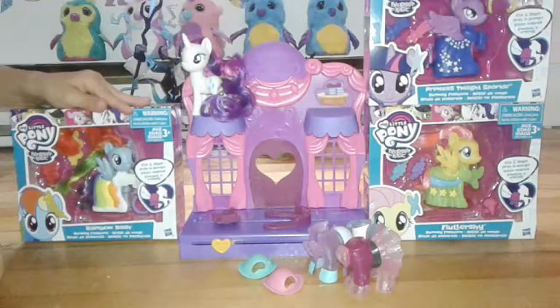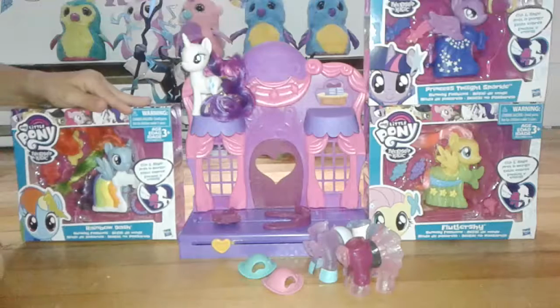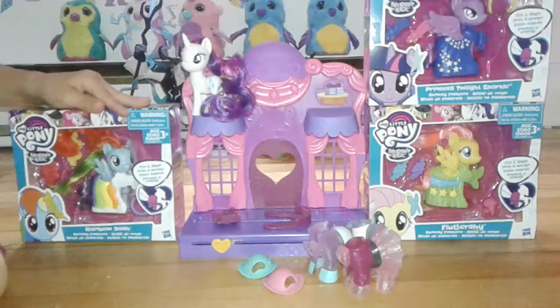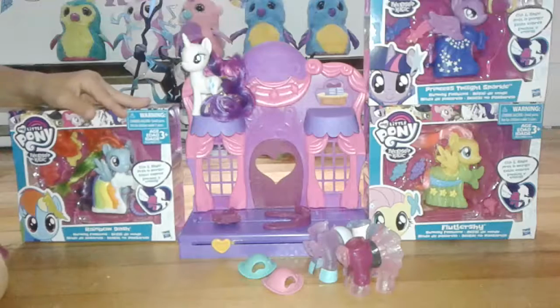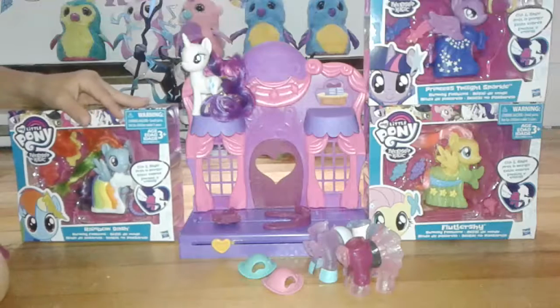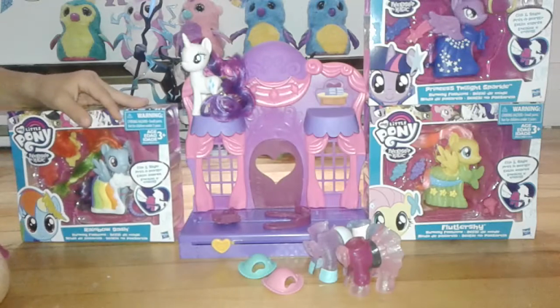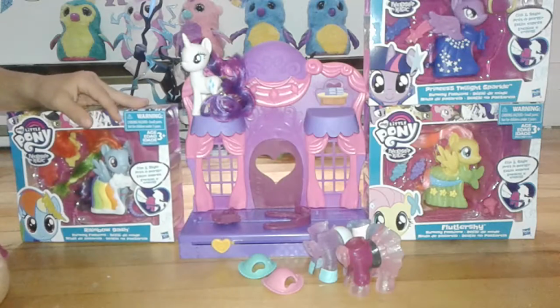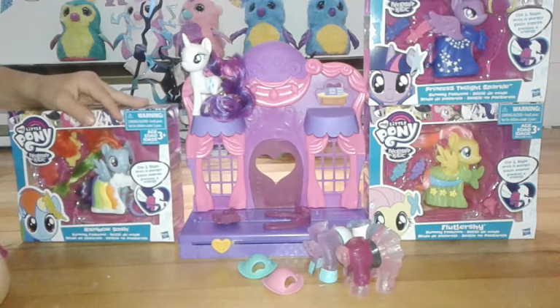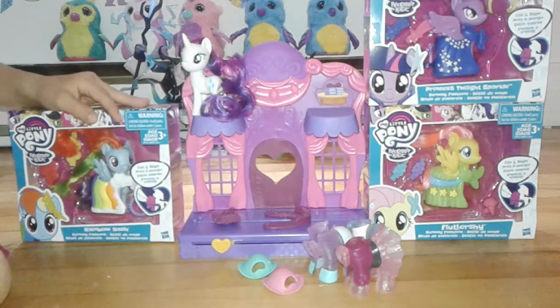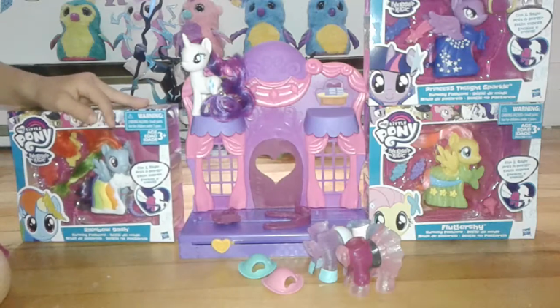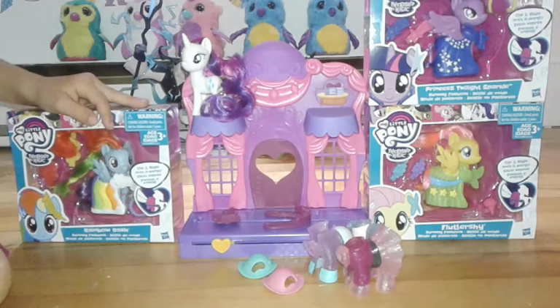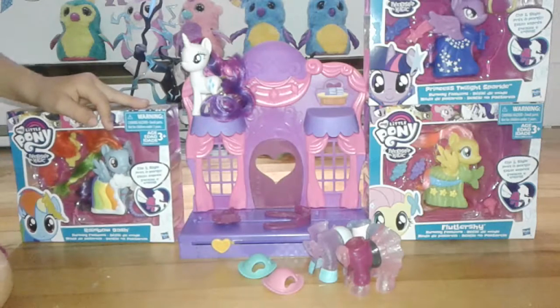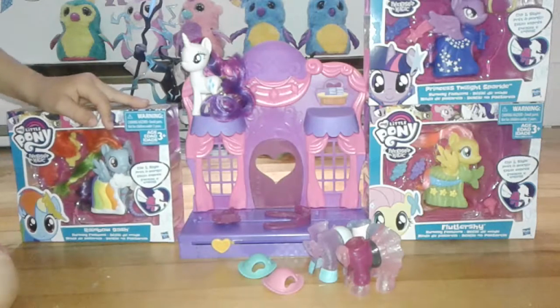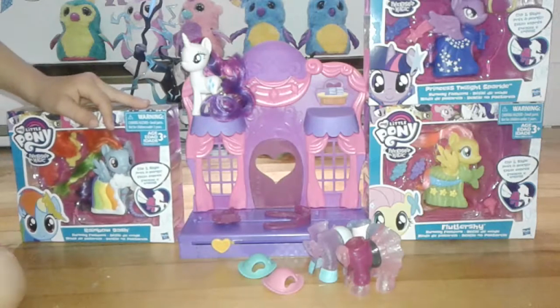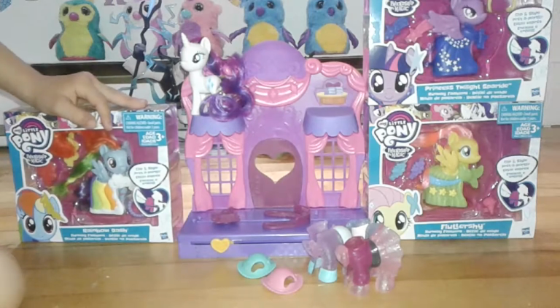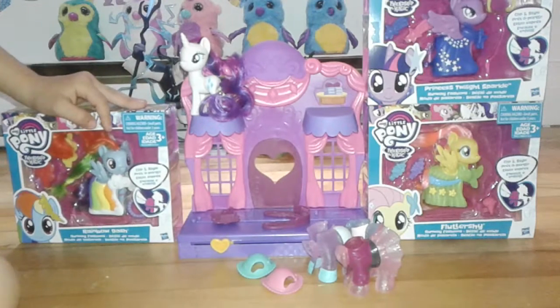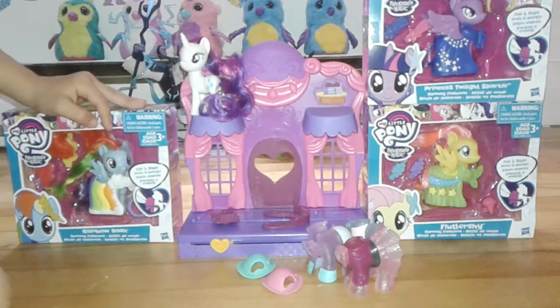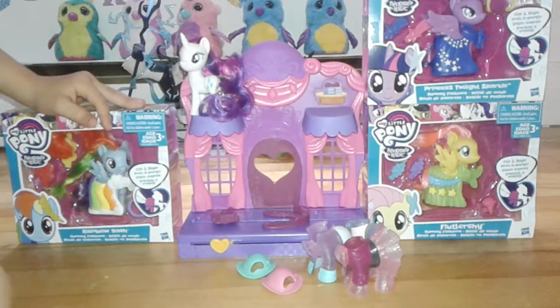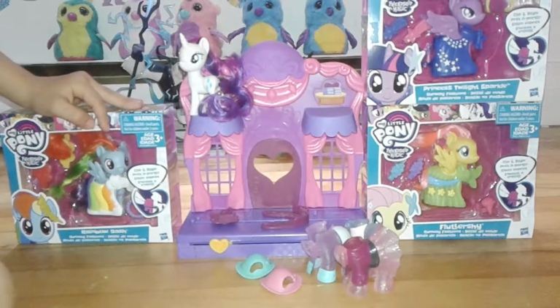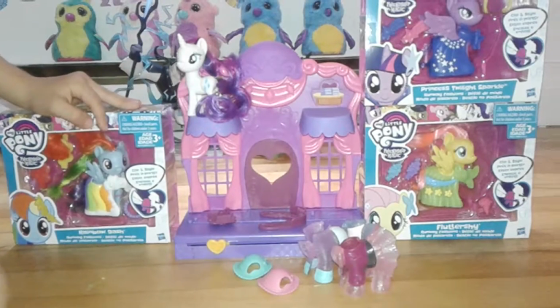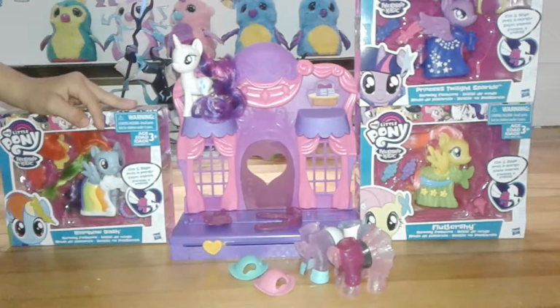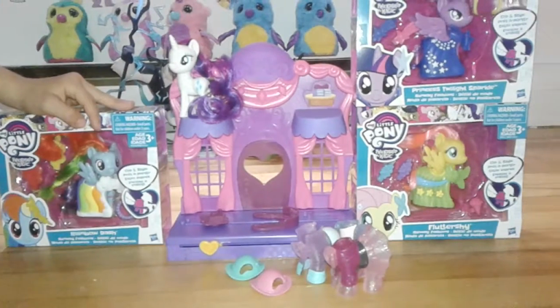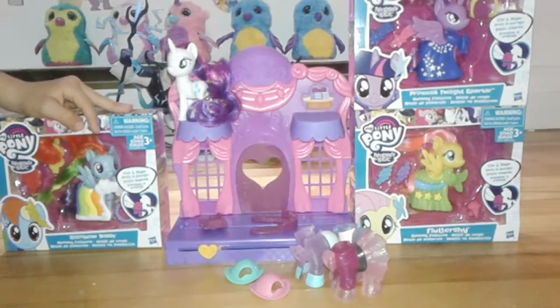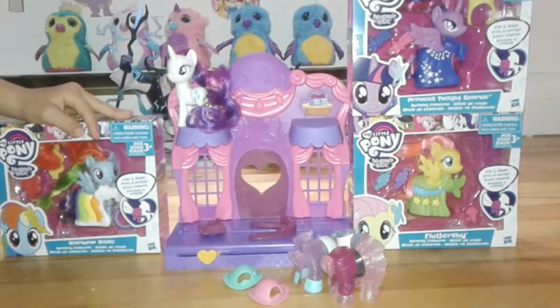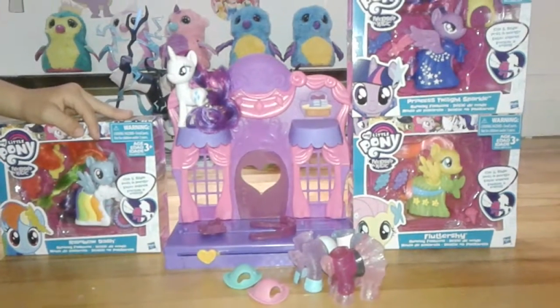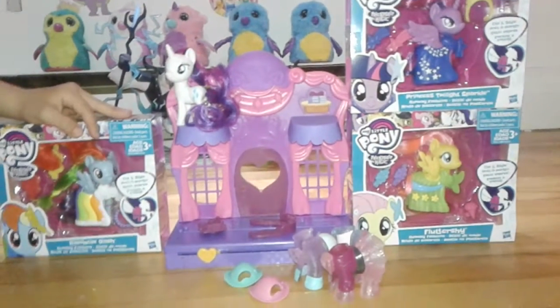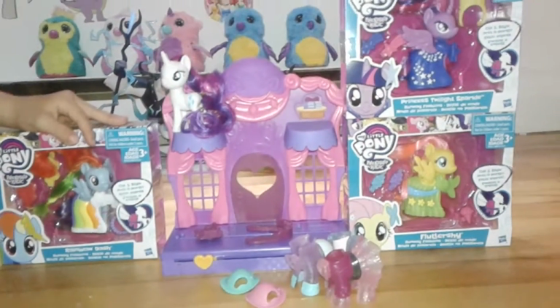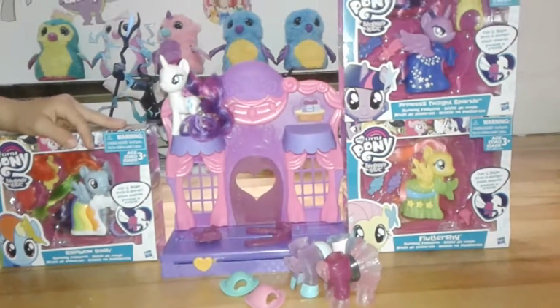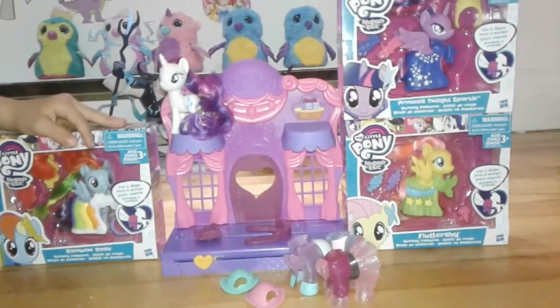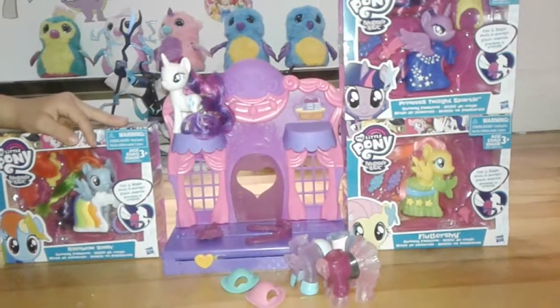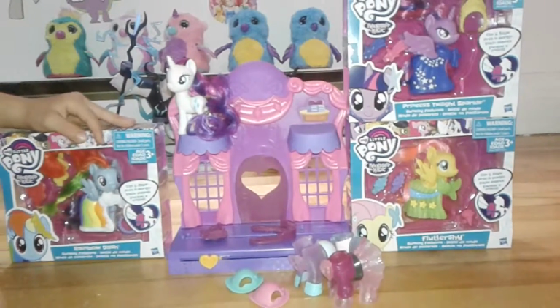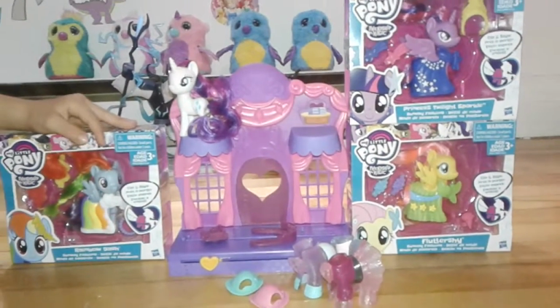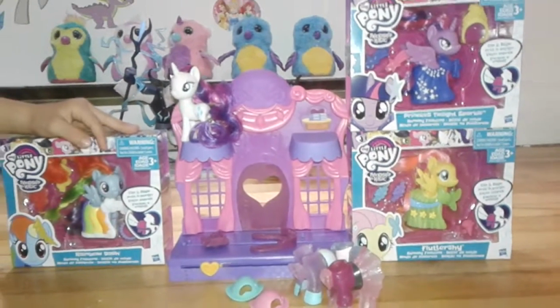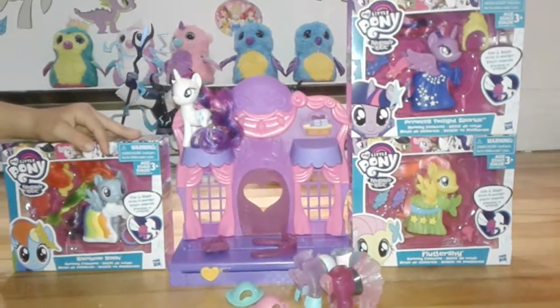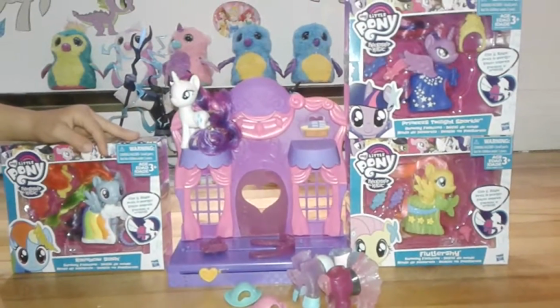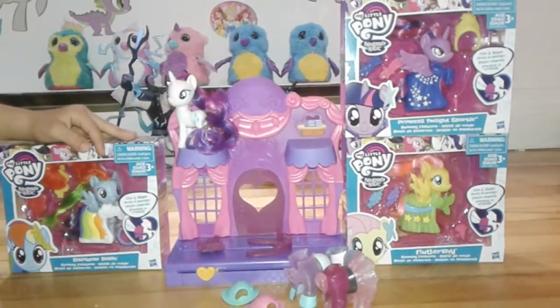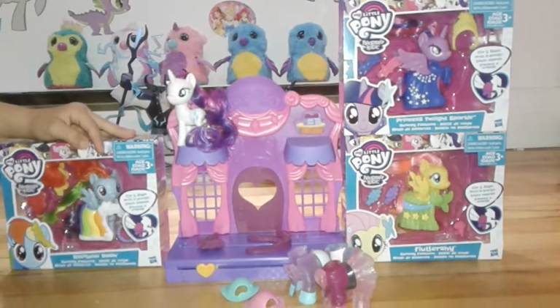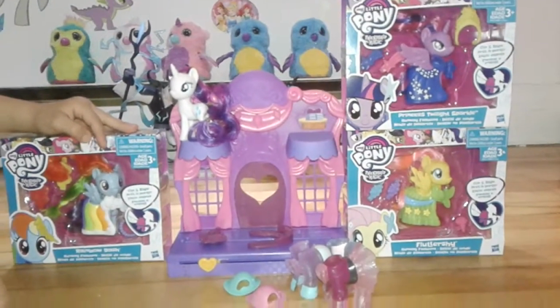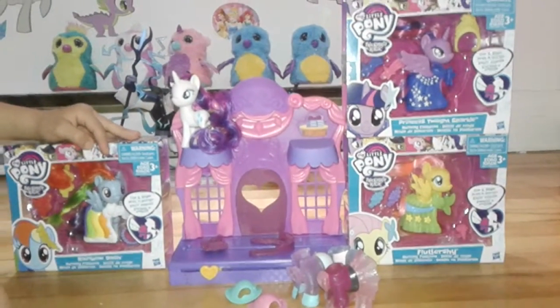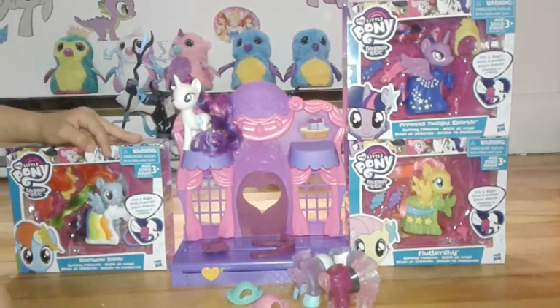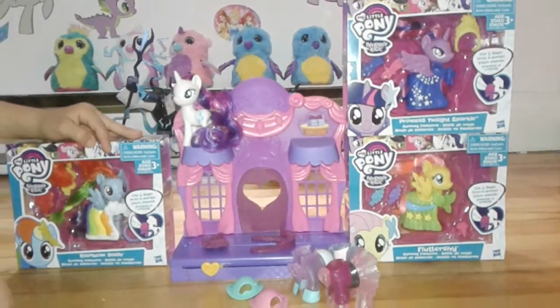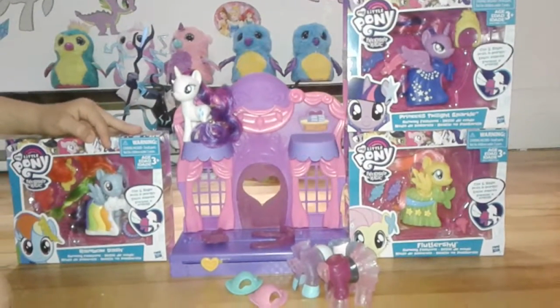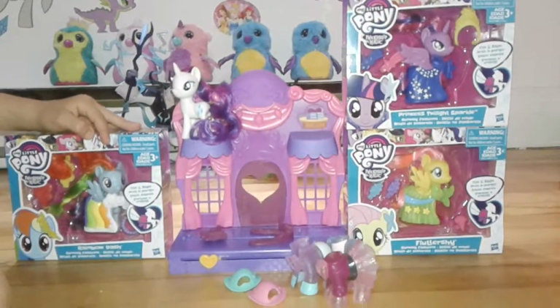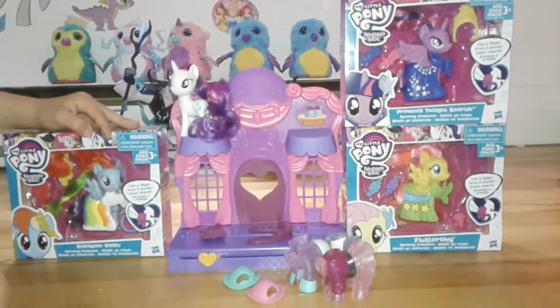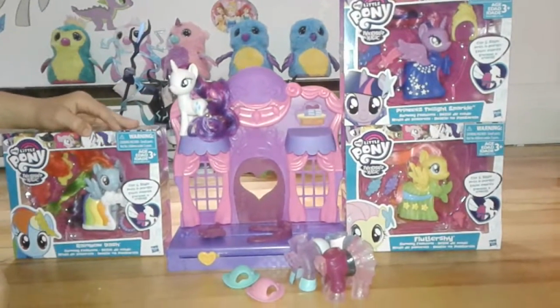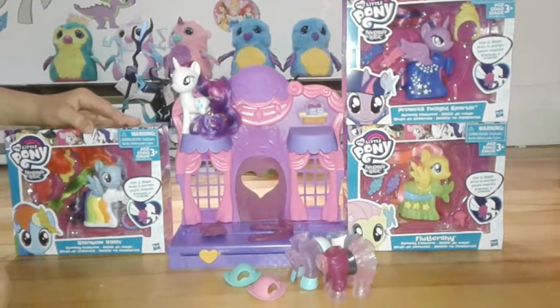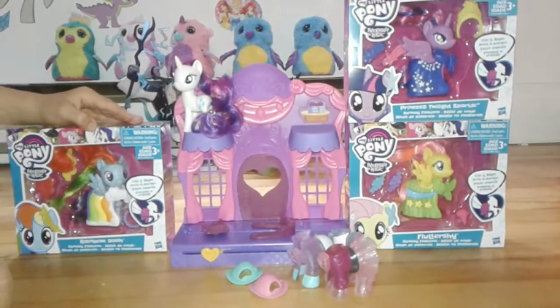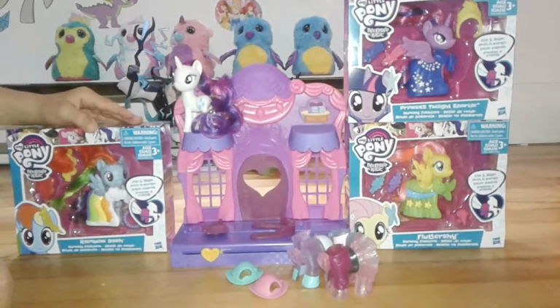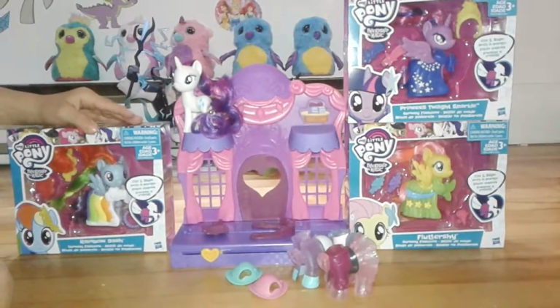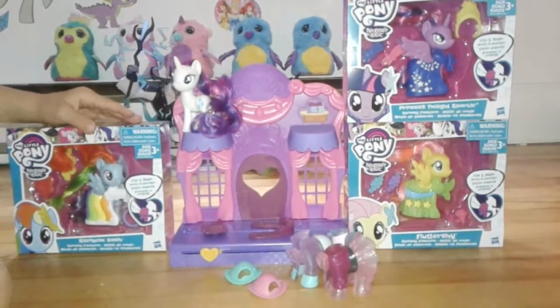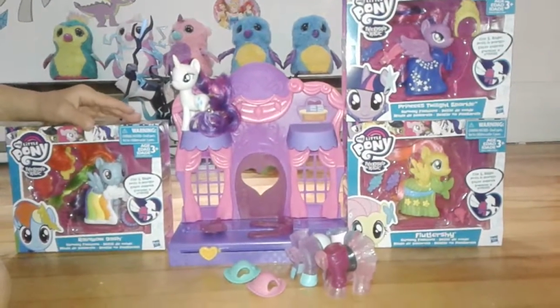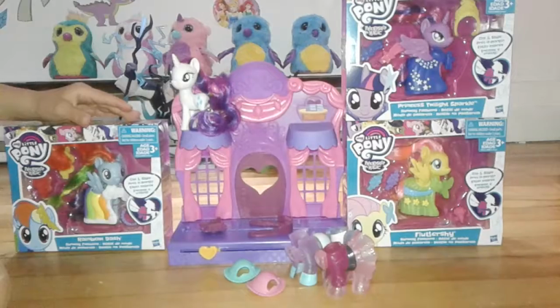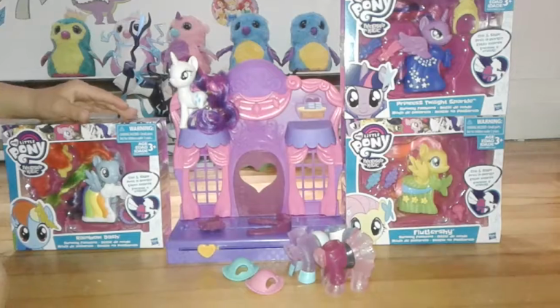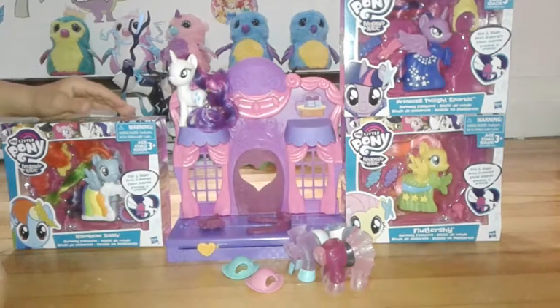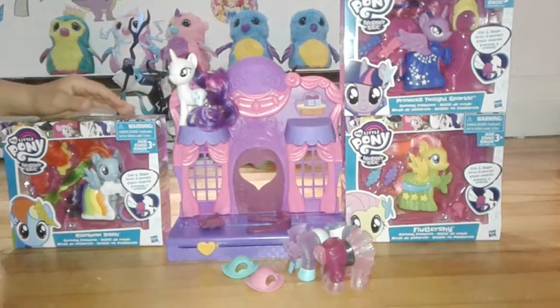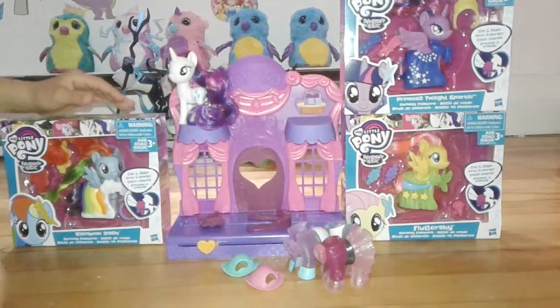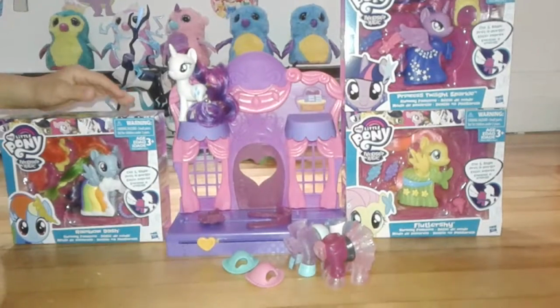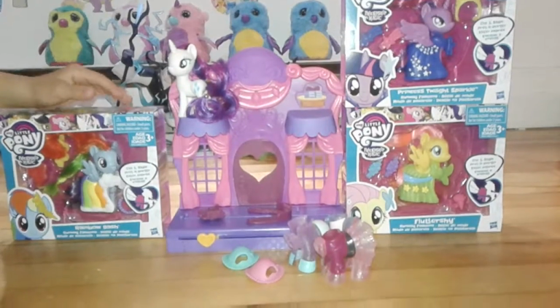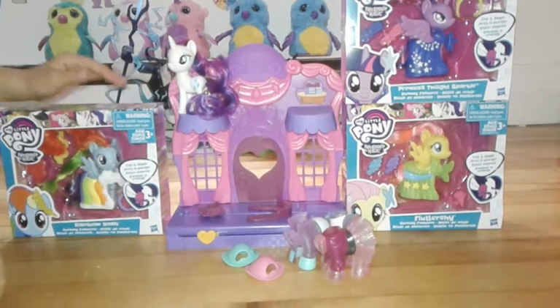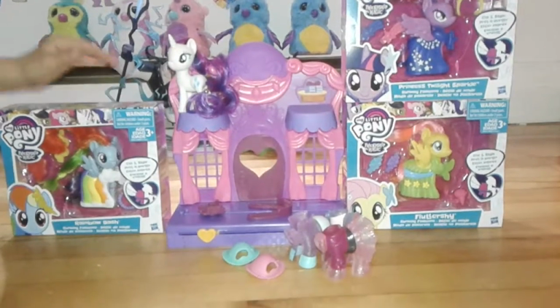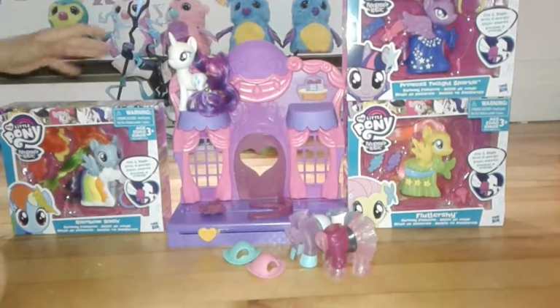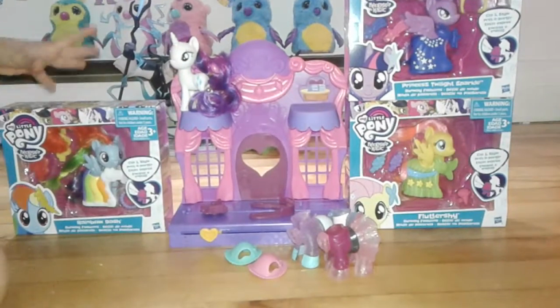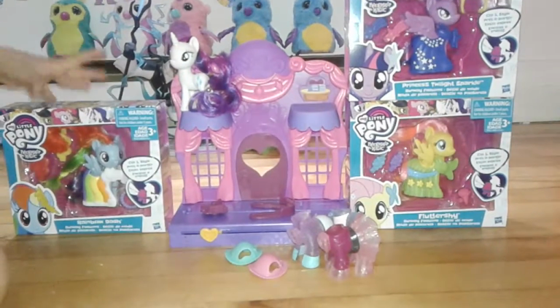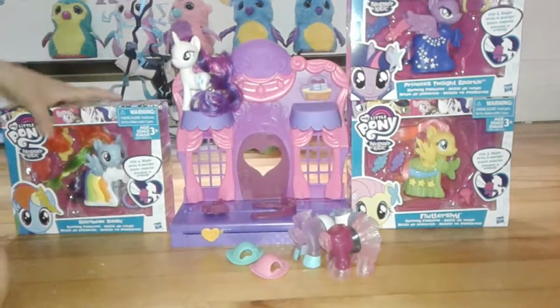Hello everyone, today we are going to be opening some My Little Pony runway fashions. Let's get opening.